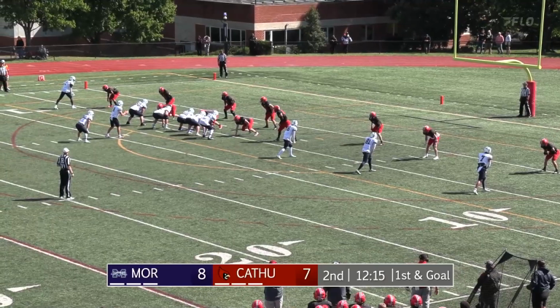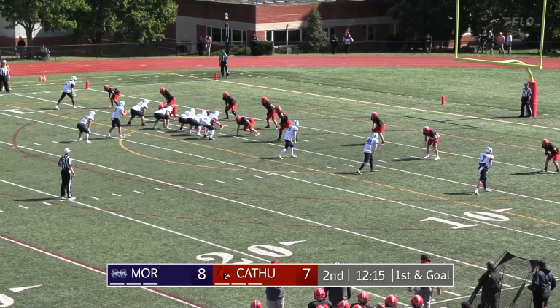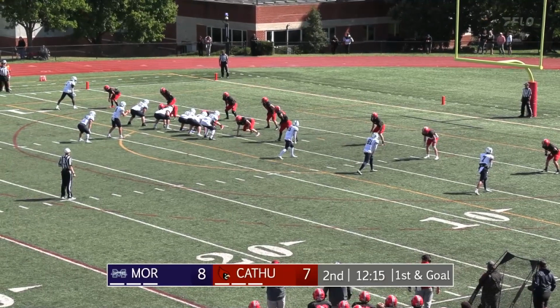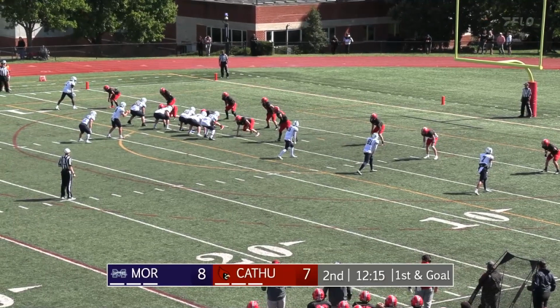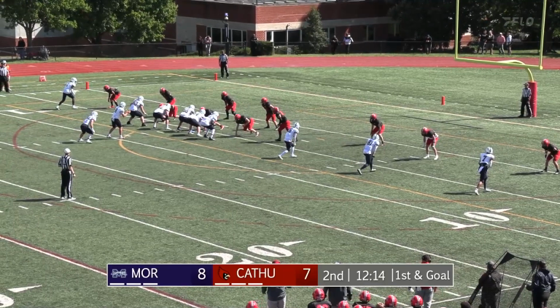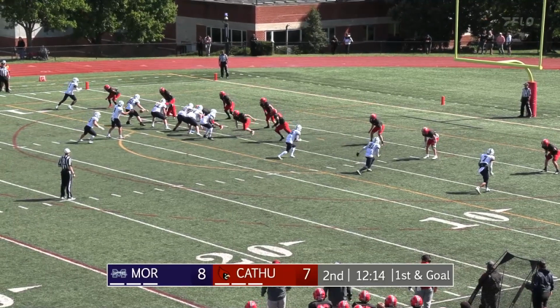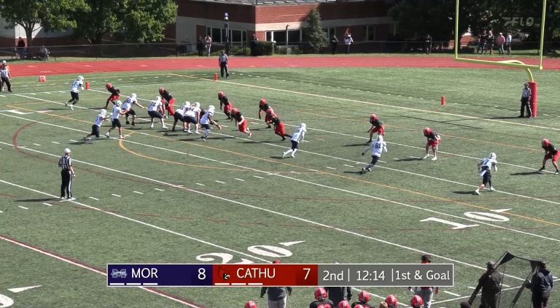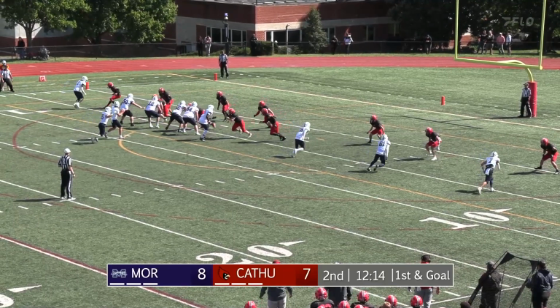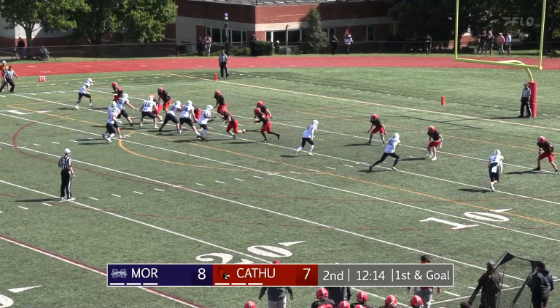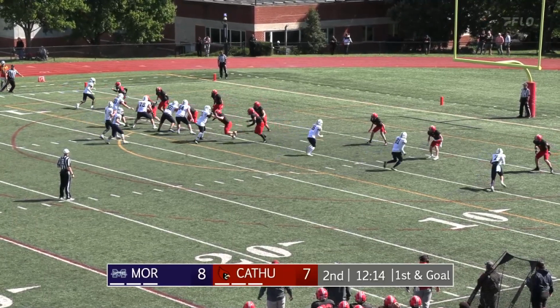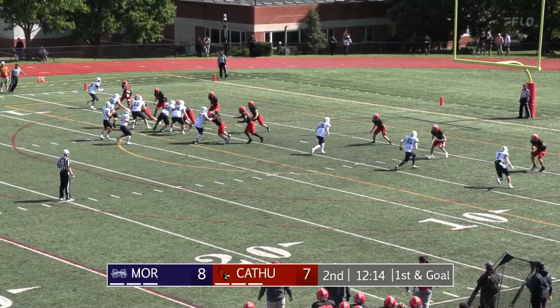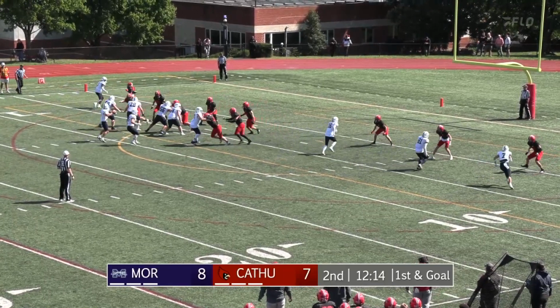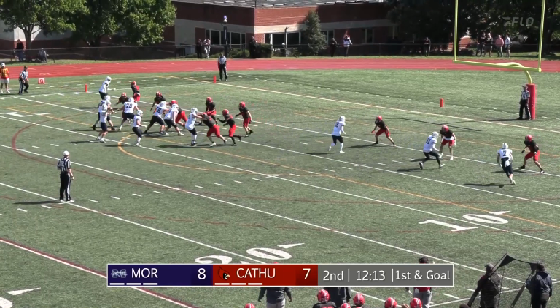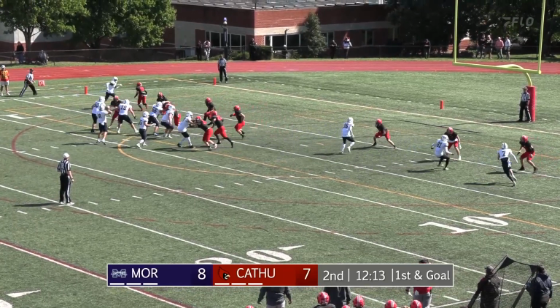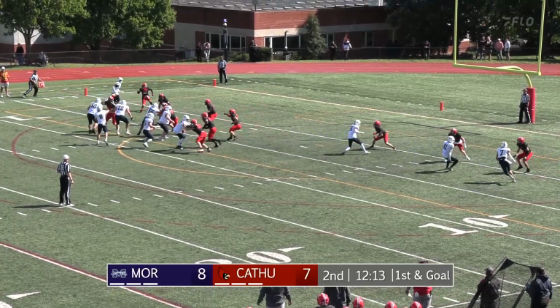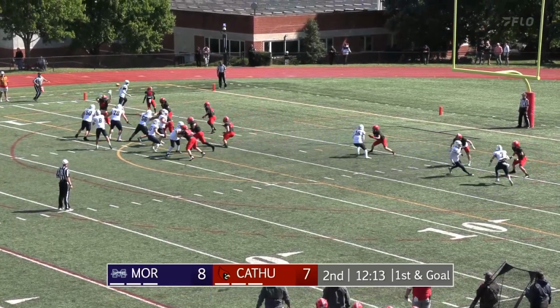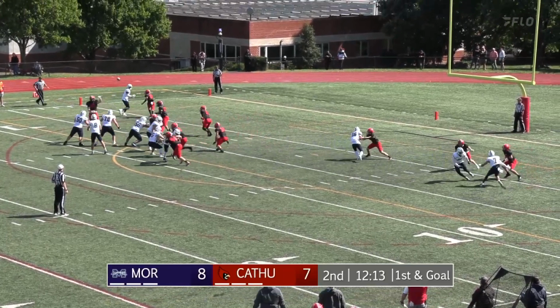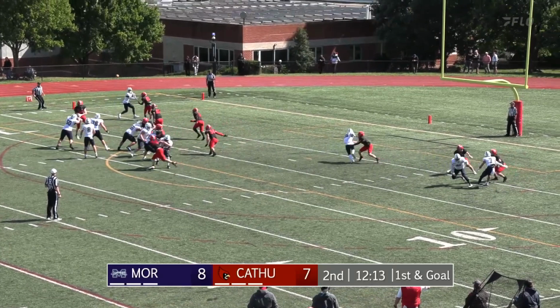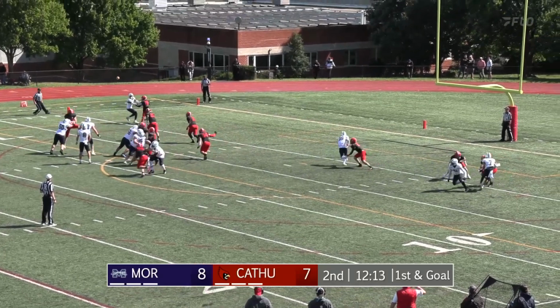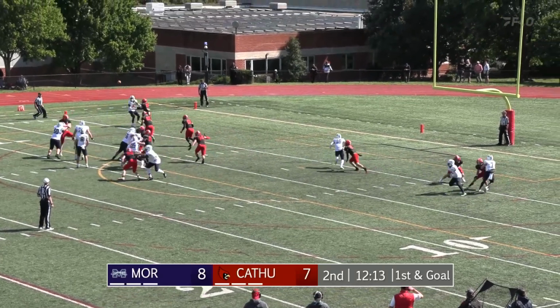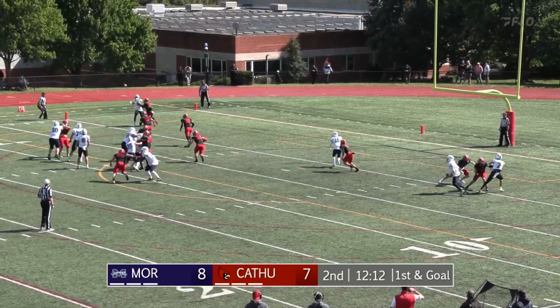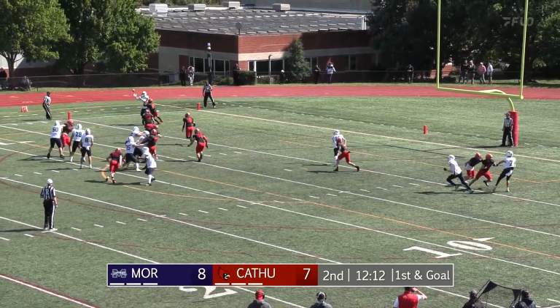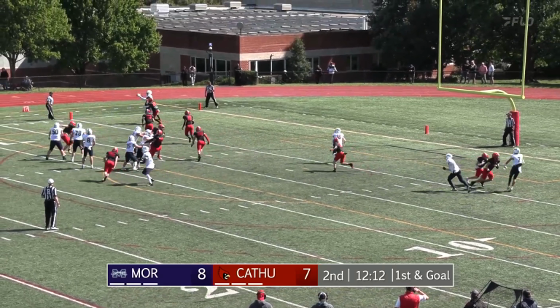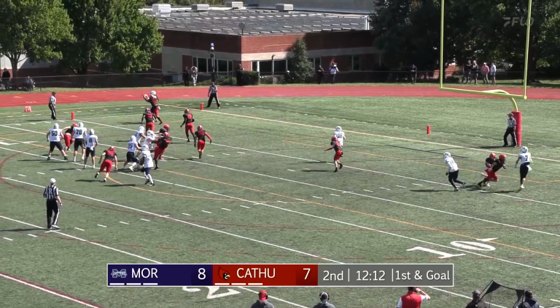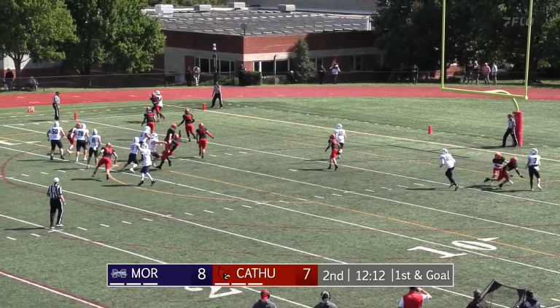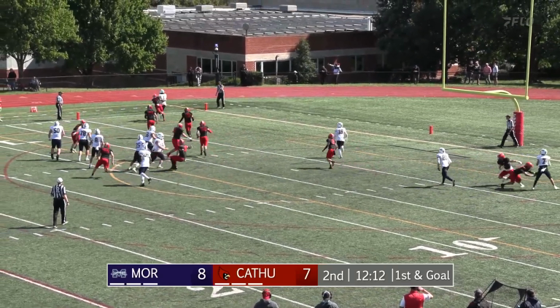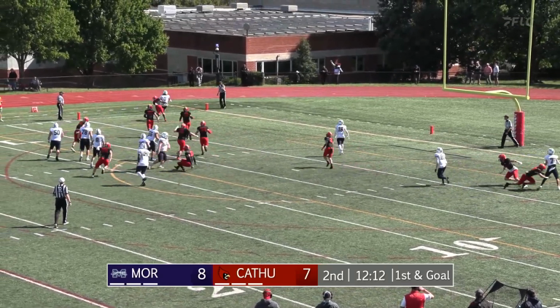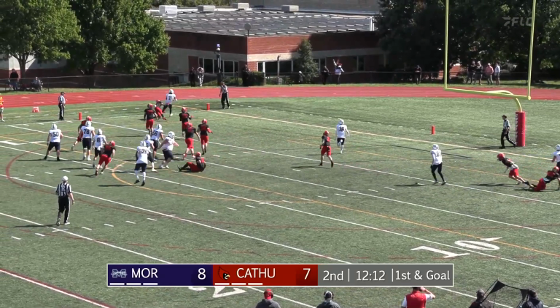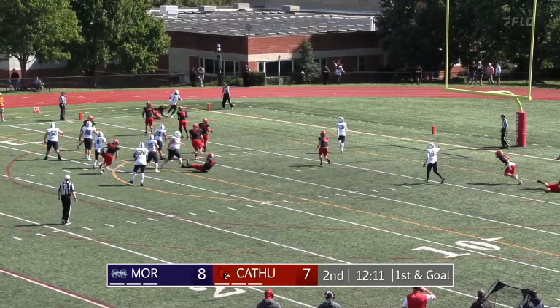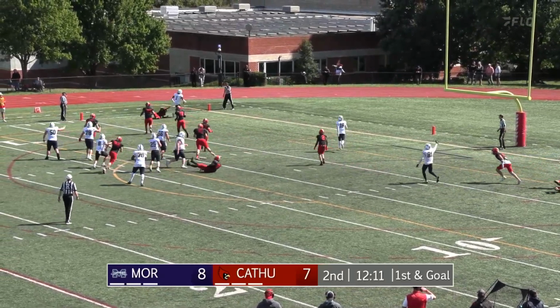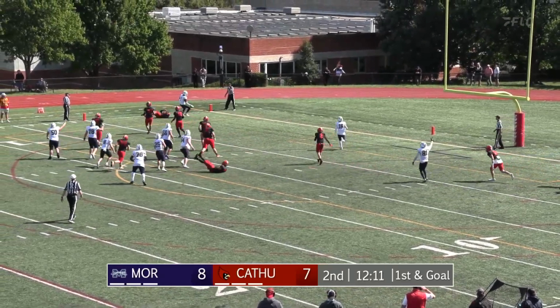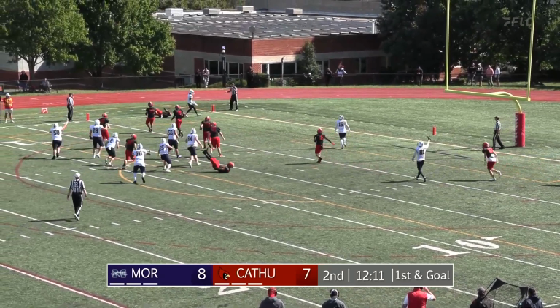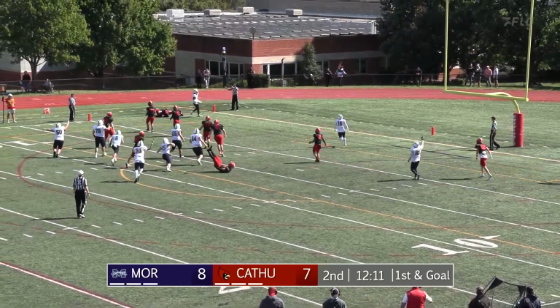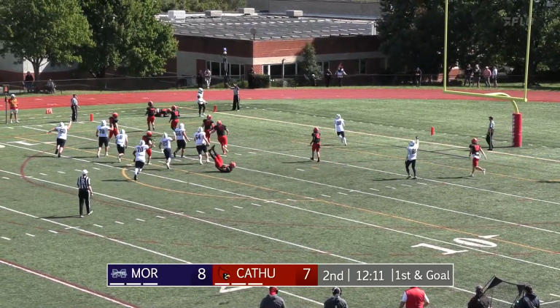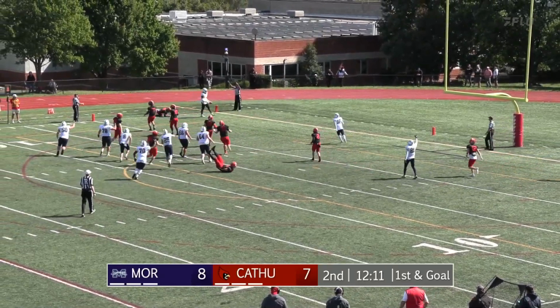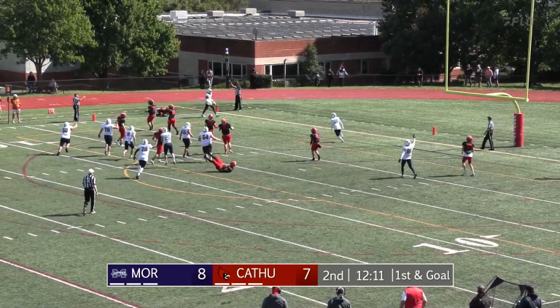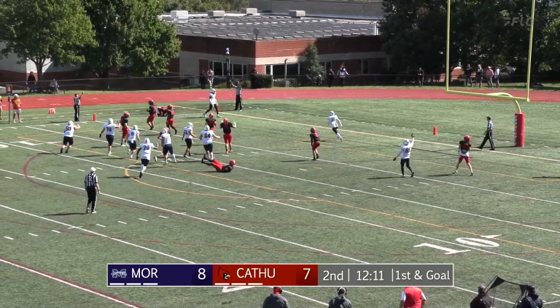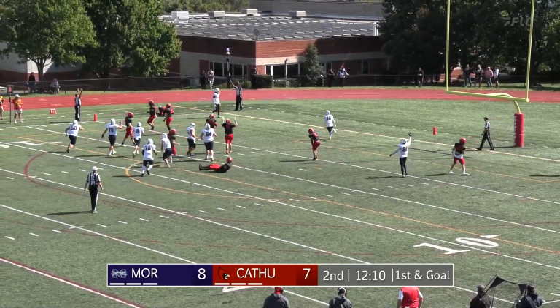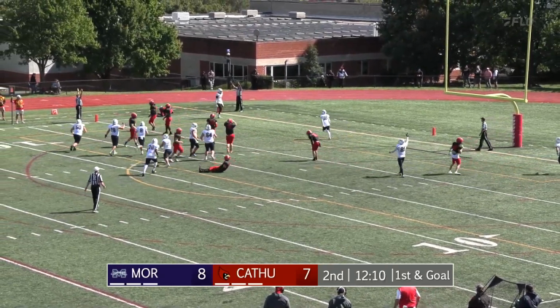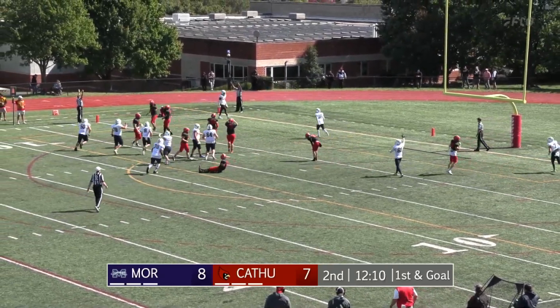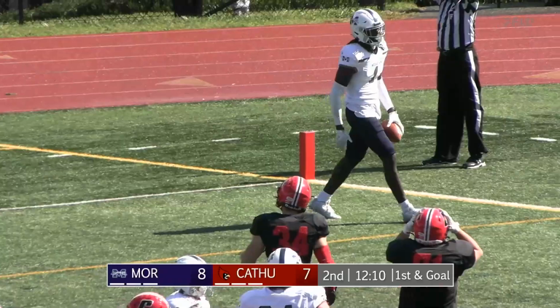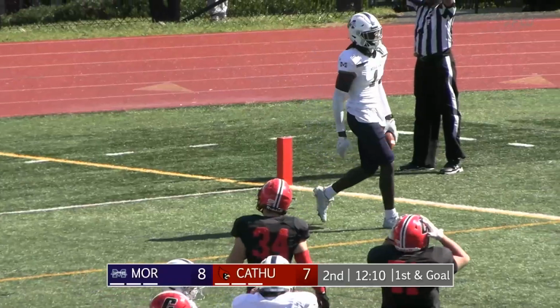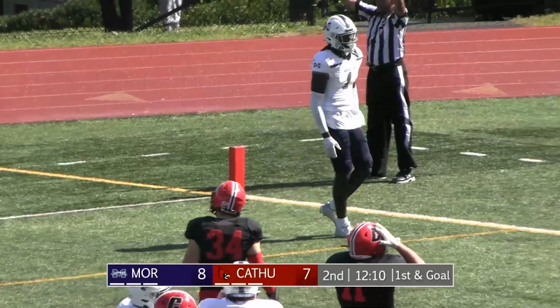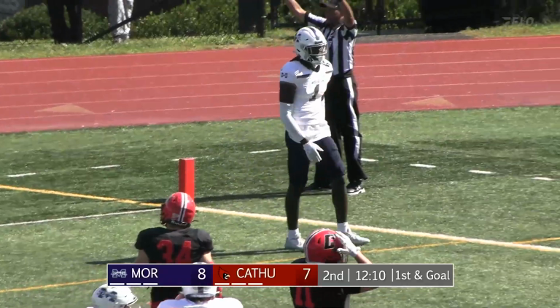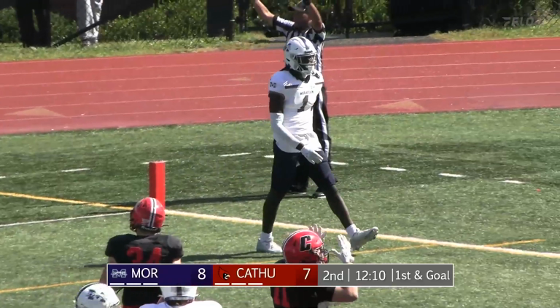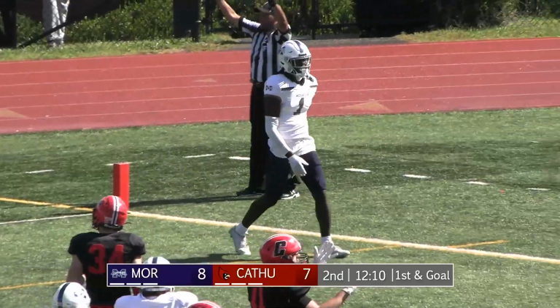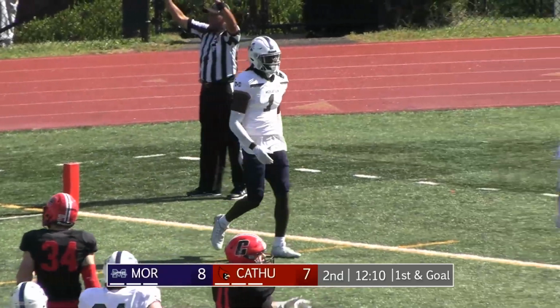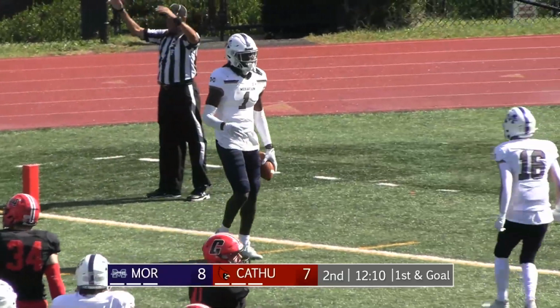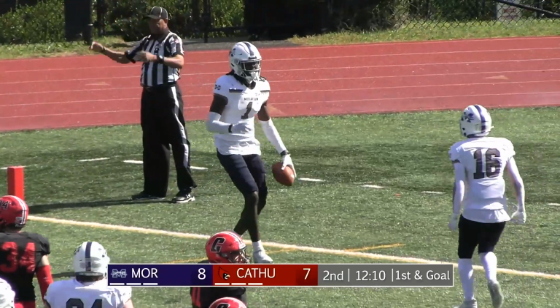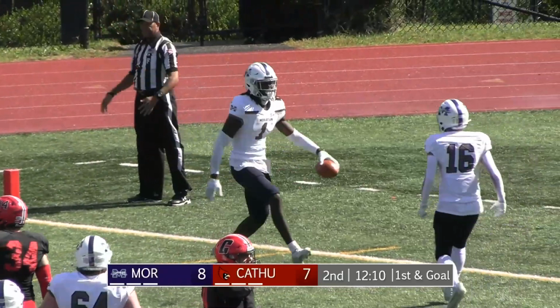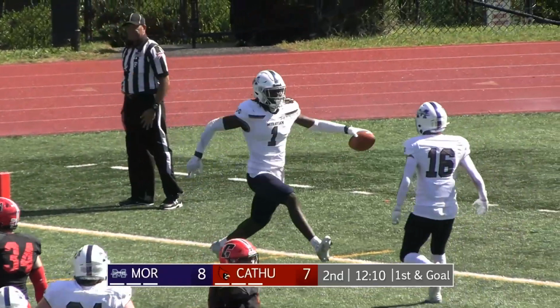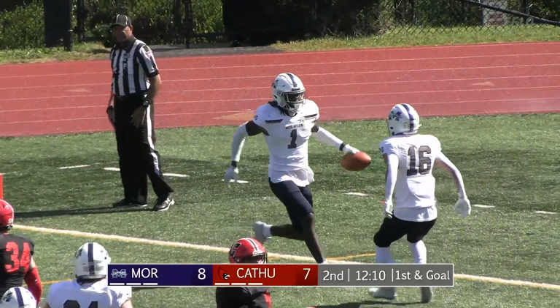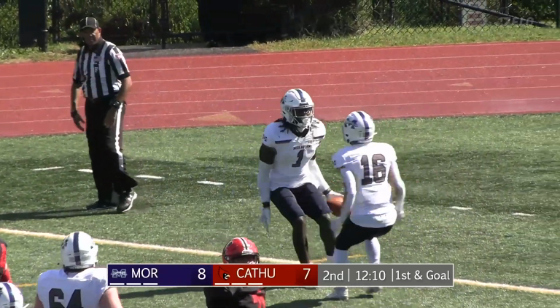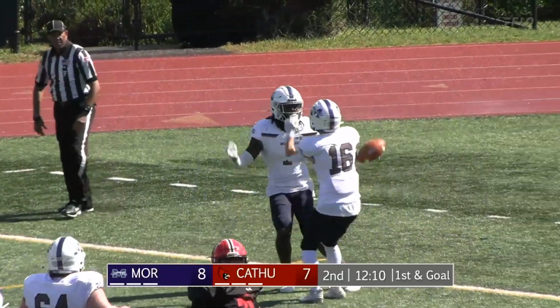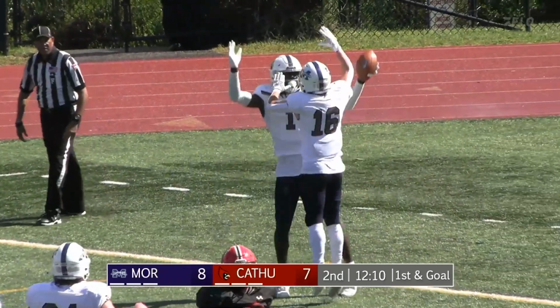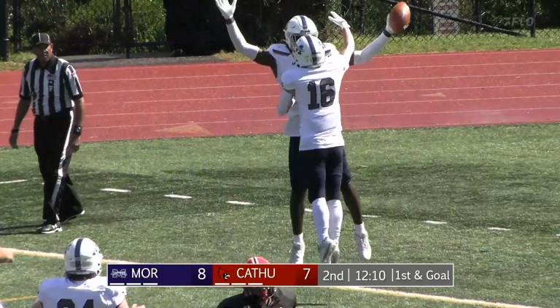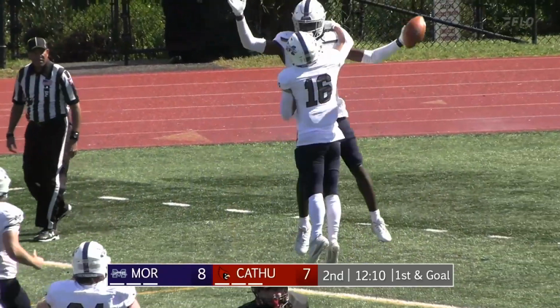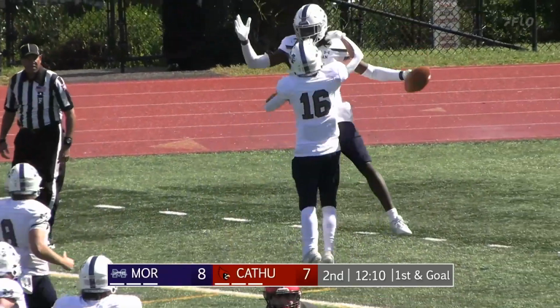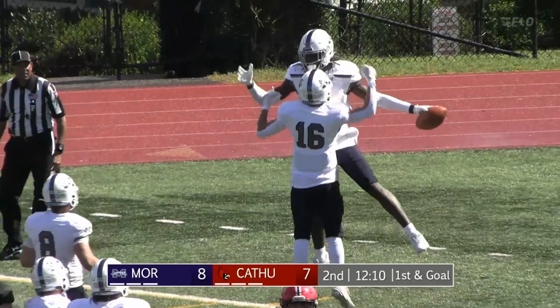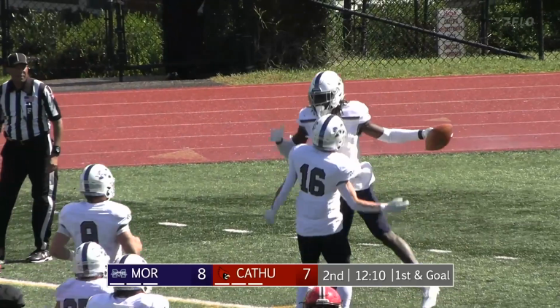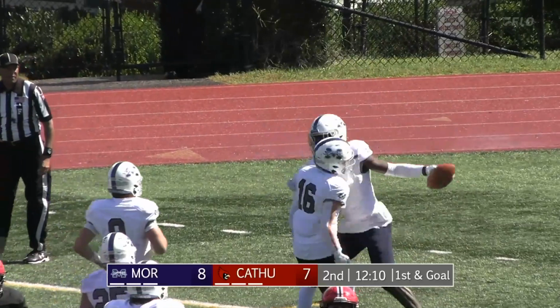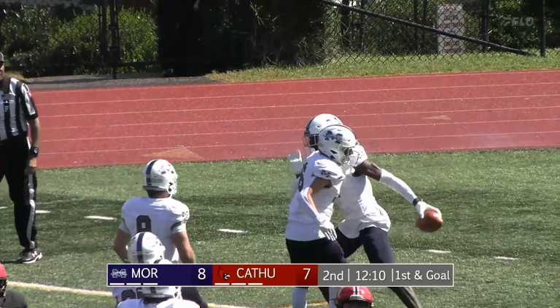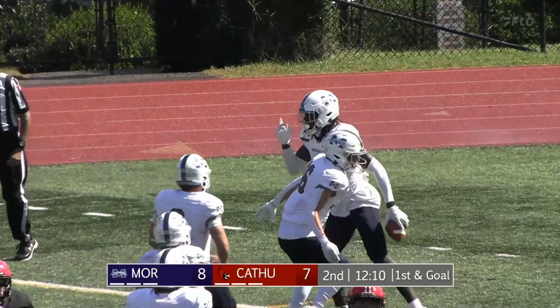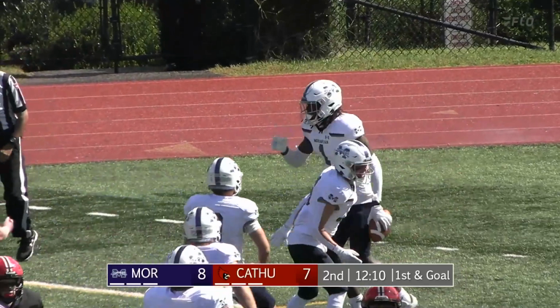Trips over to the right for Moraven, they're looking up top — Bingham, they go to him — actually check that, that is Lewis, and he hauls it in.